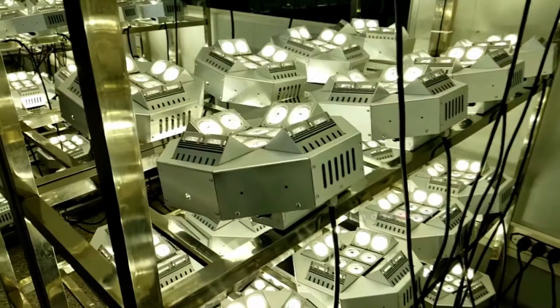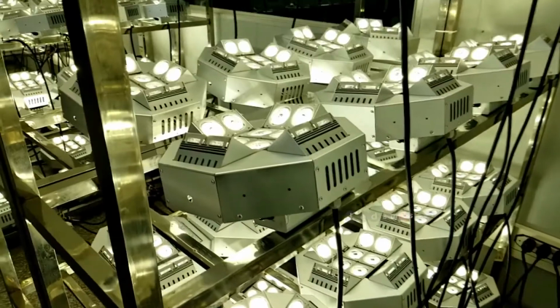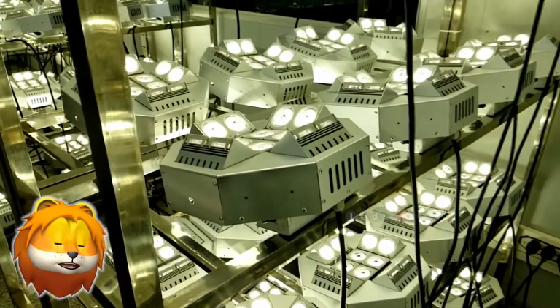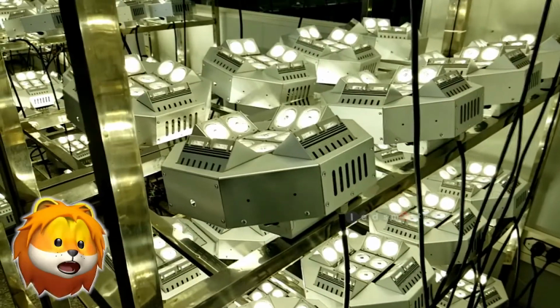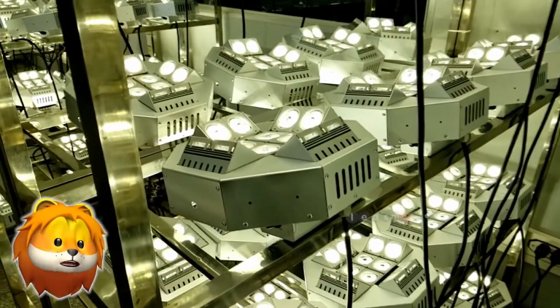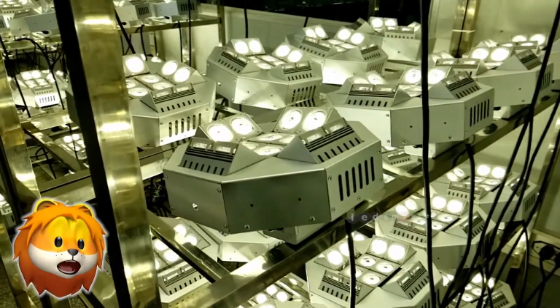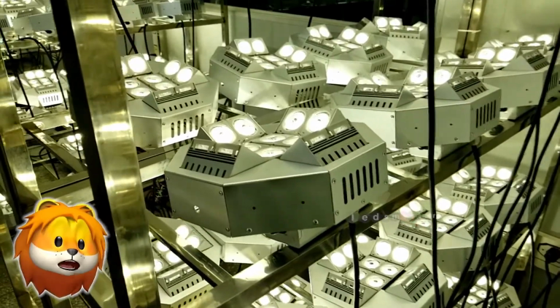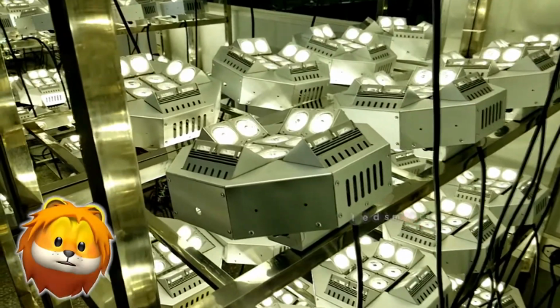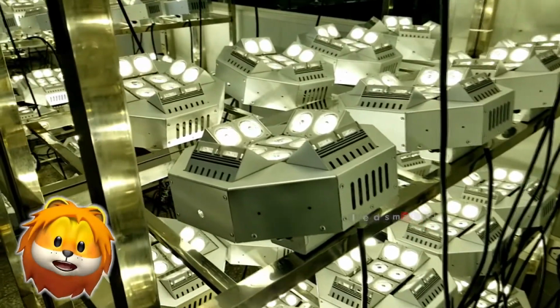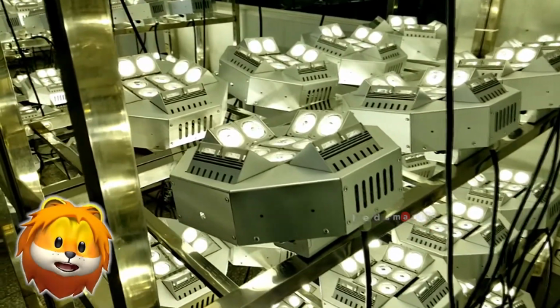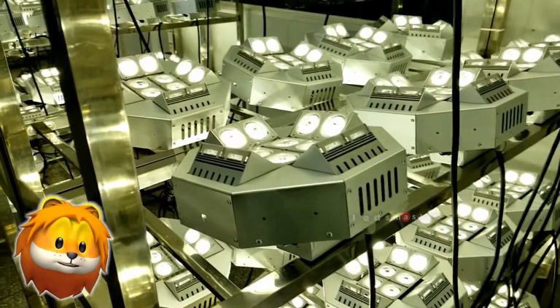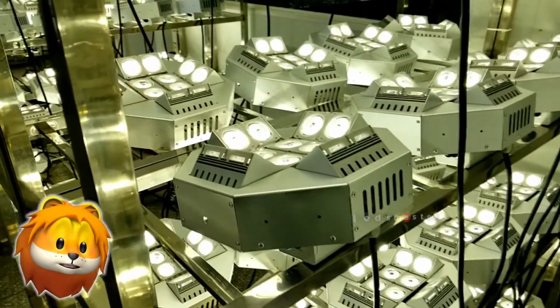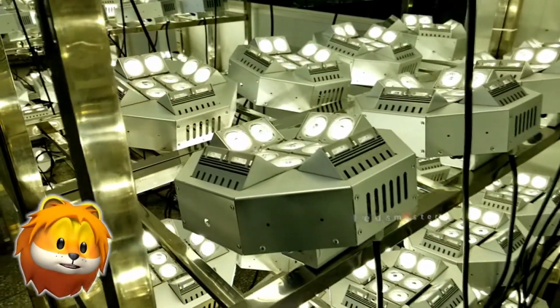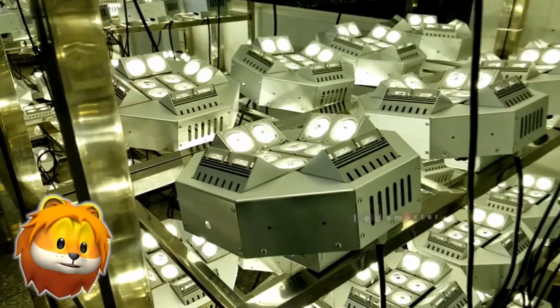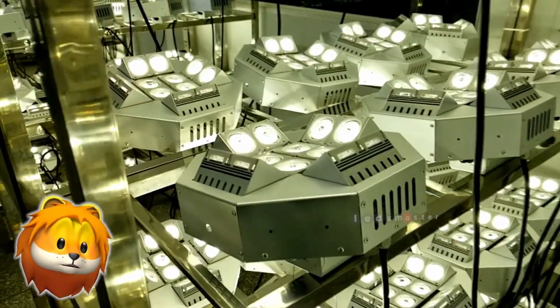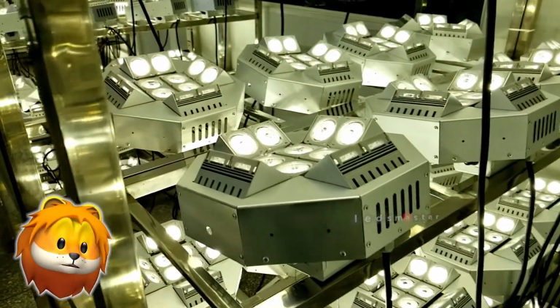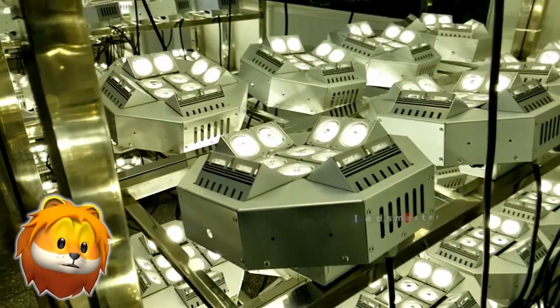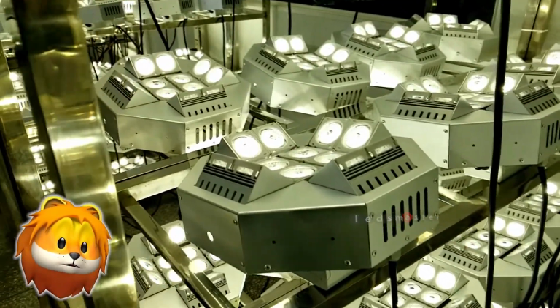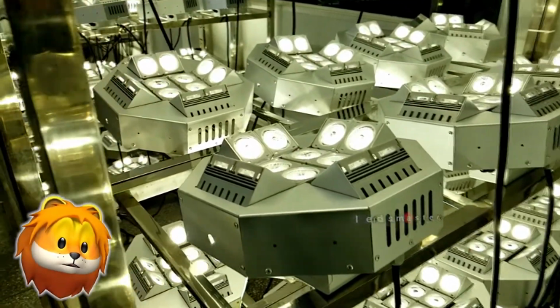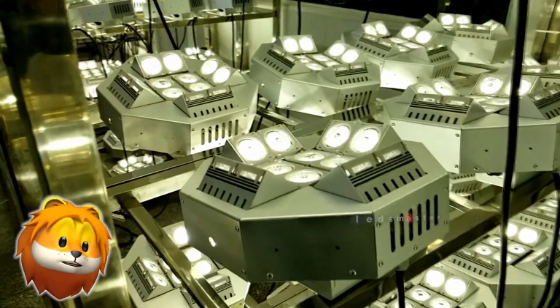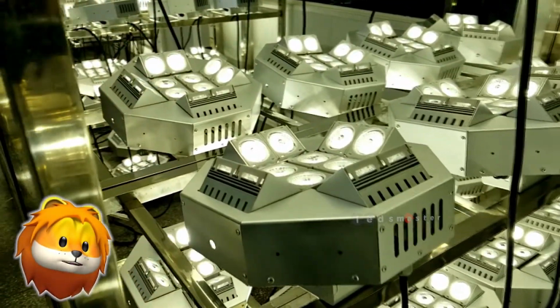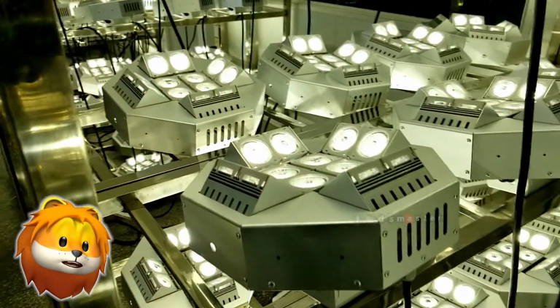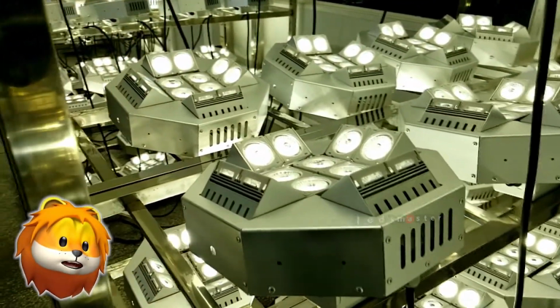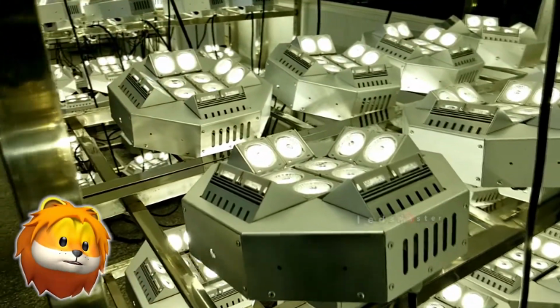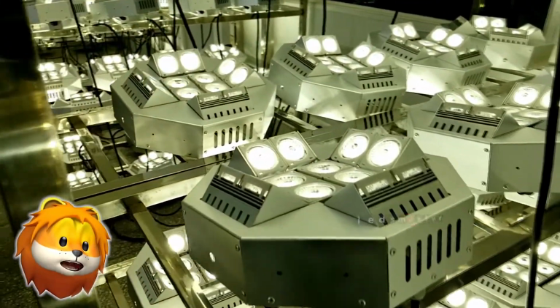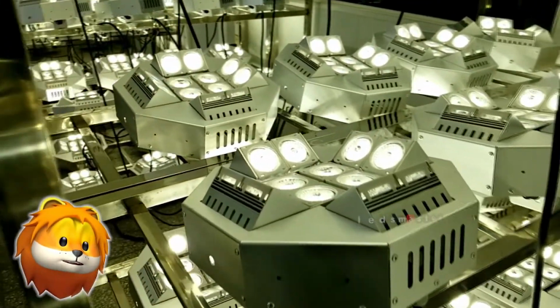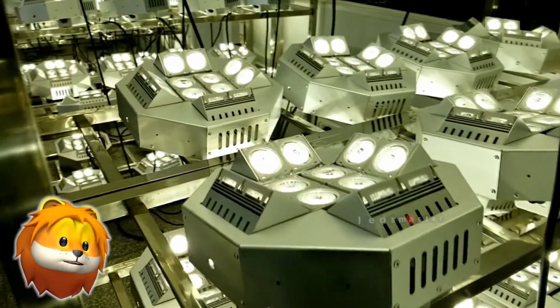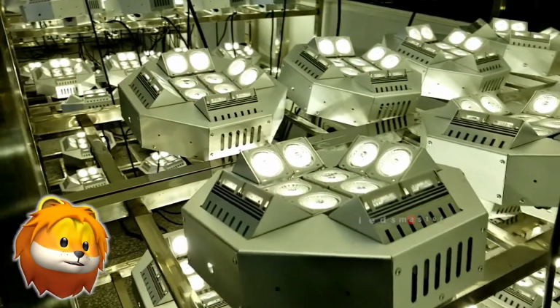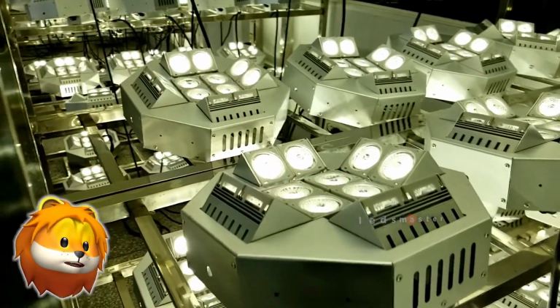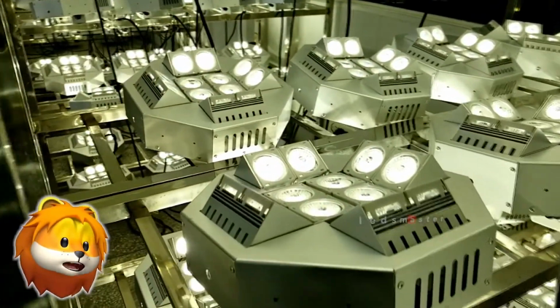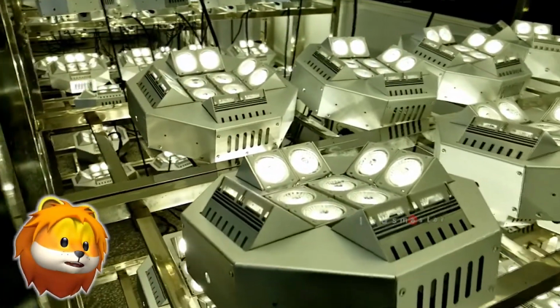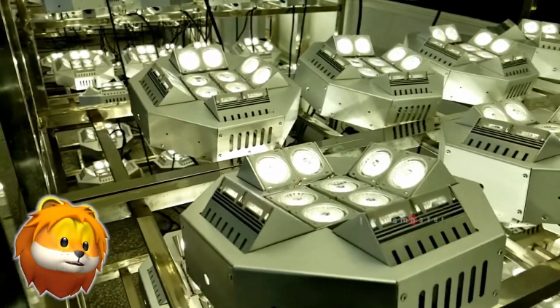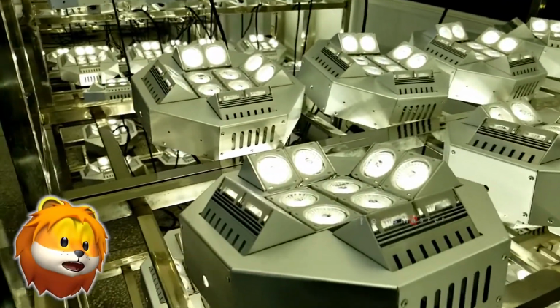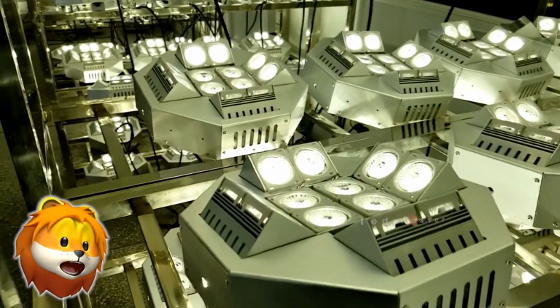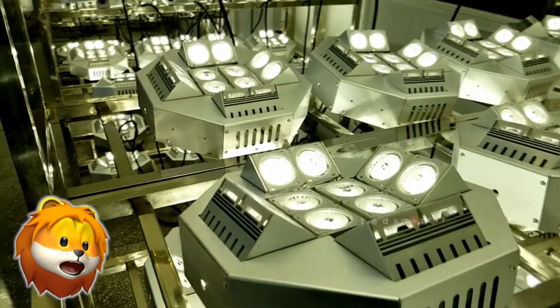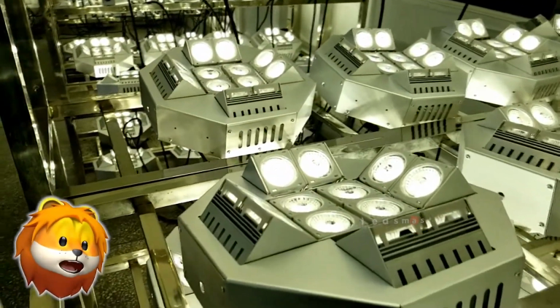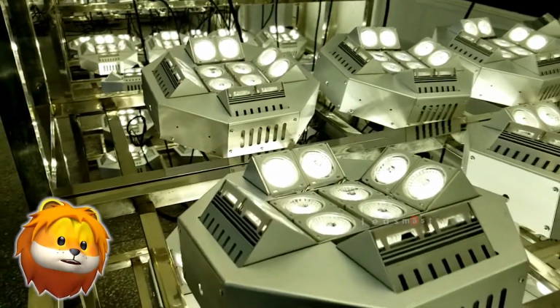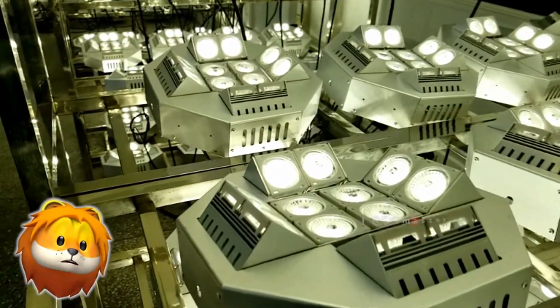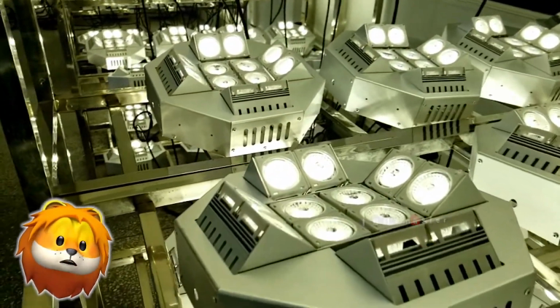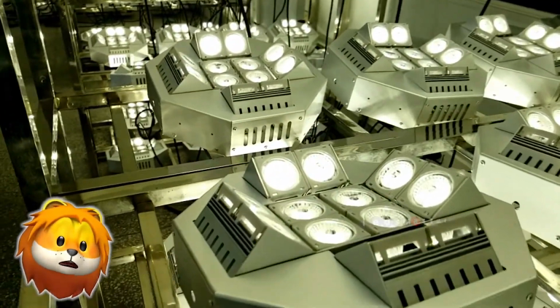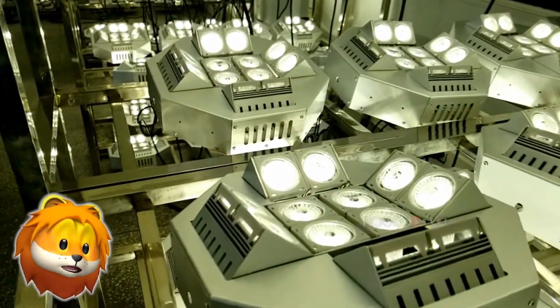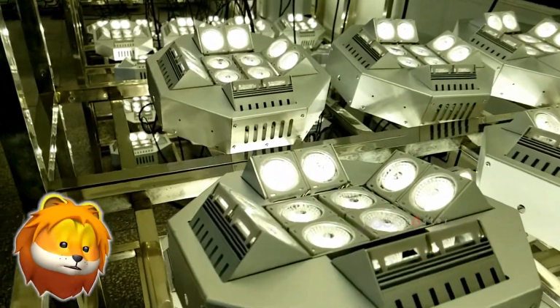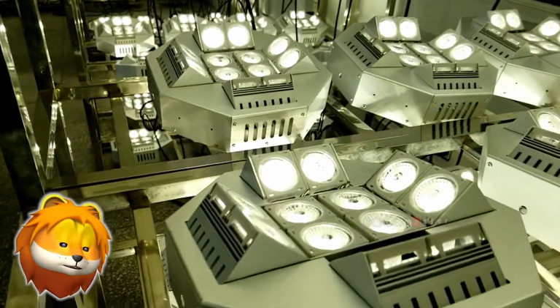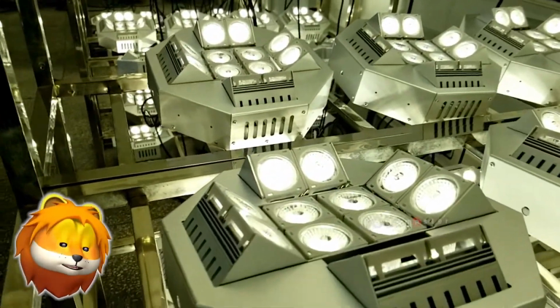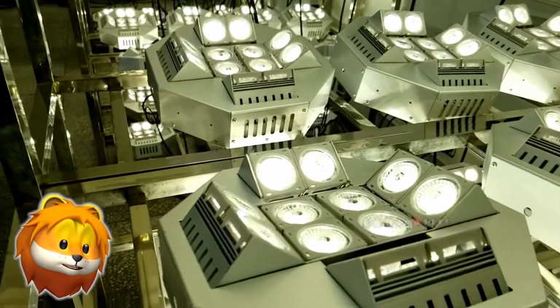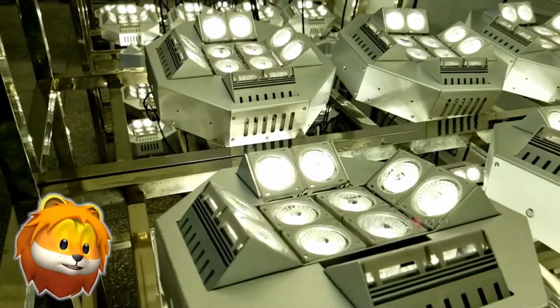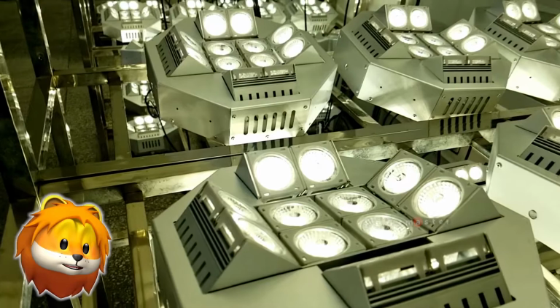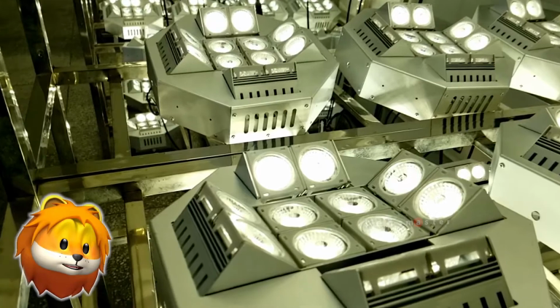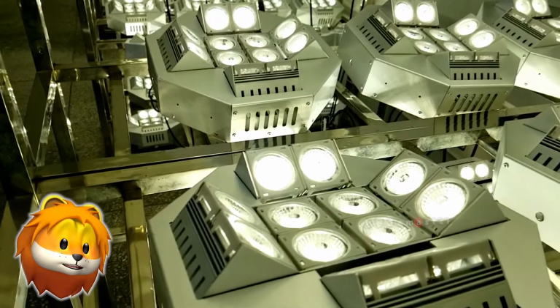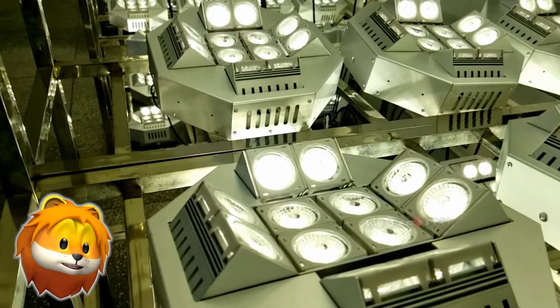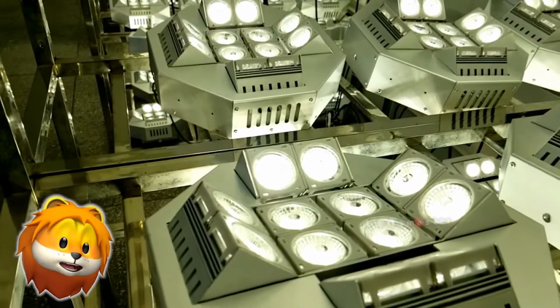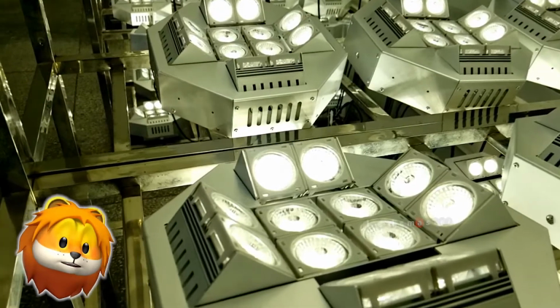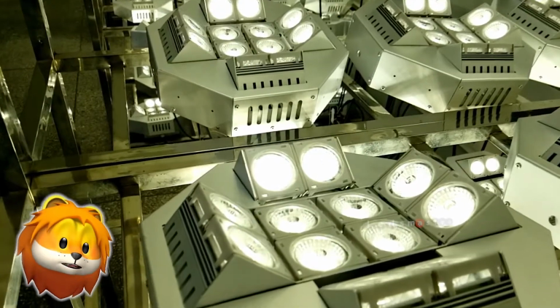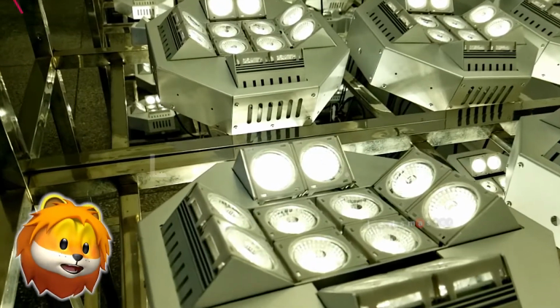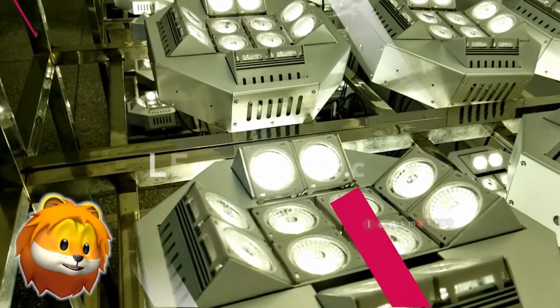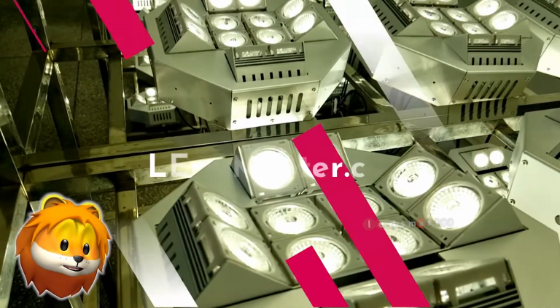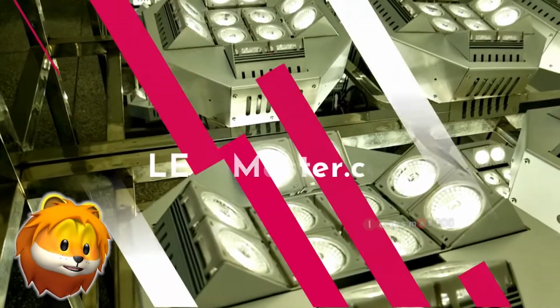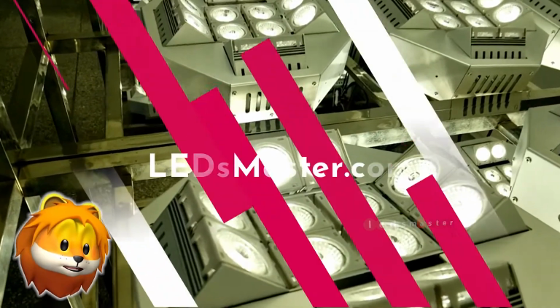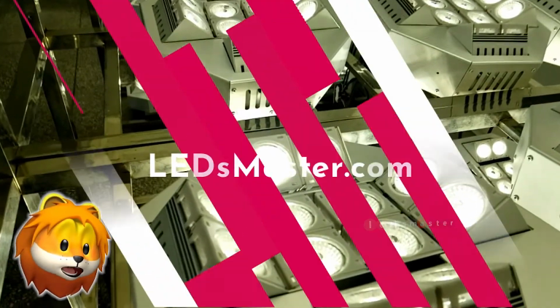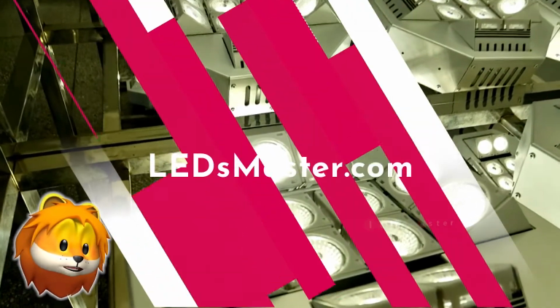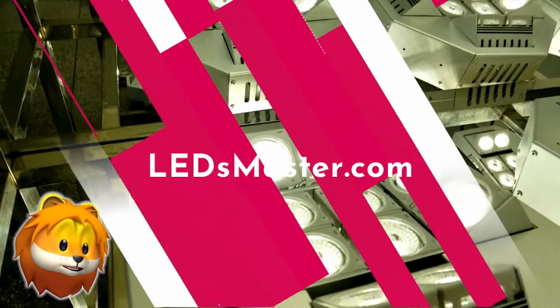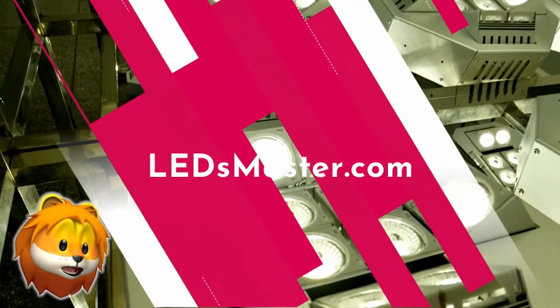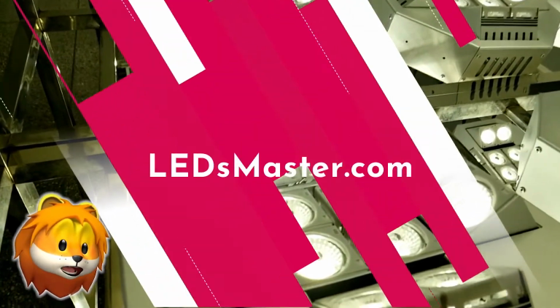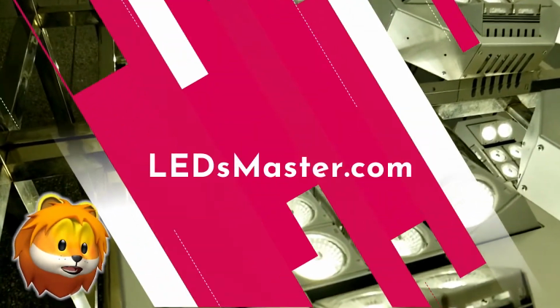Contact us for free sign lighting design. LessMaster.com